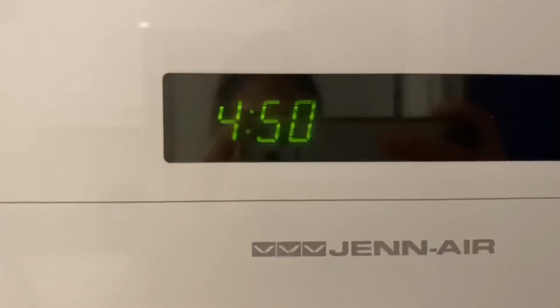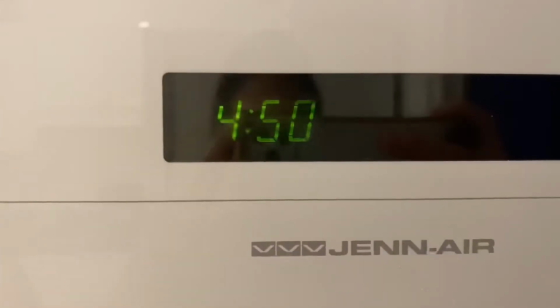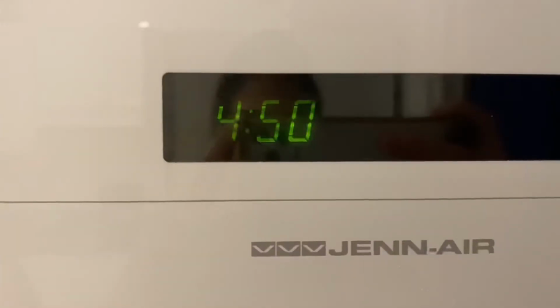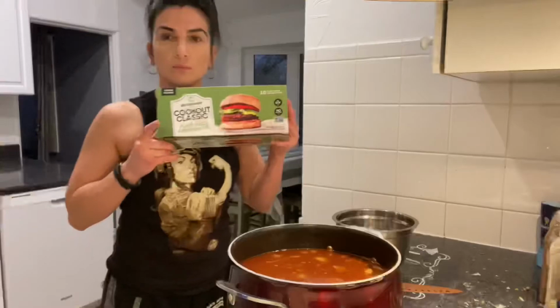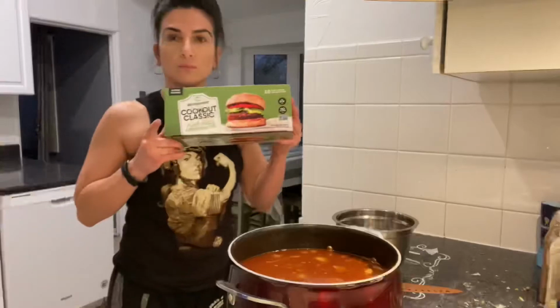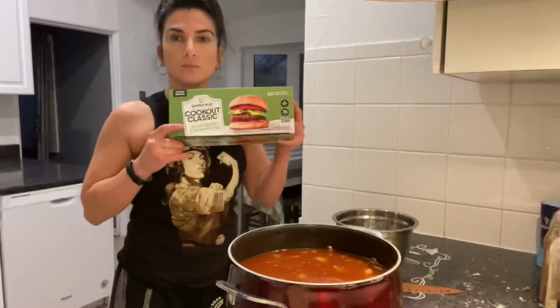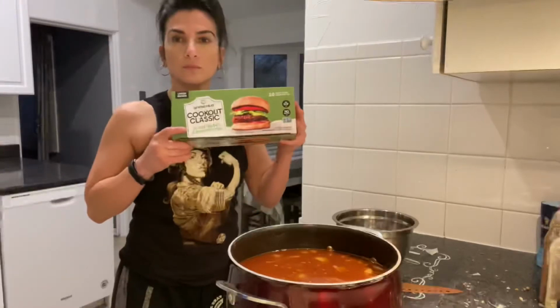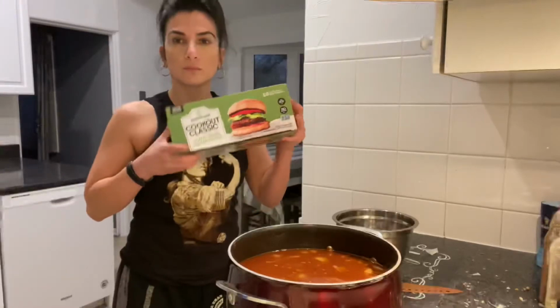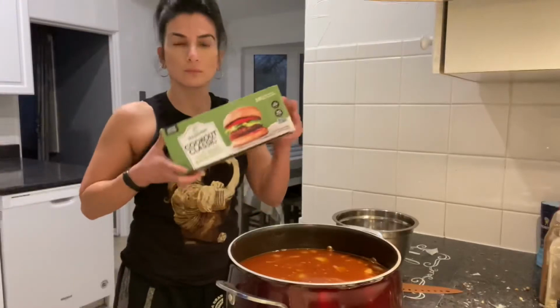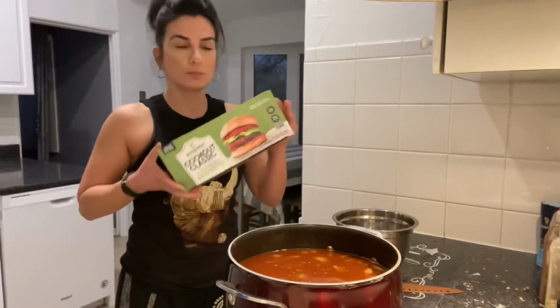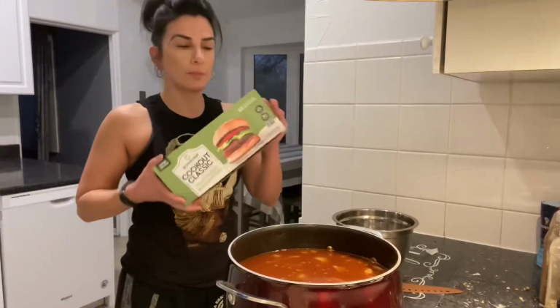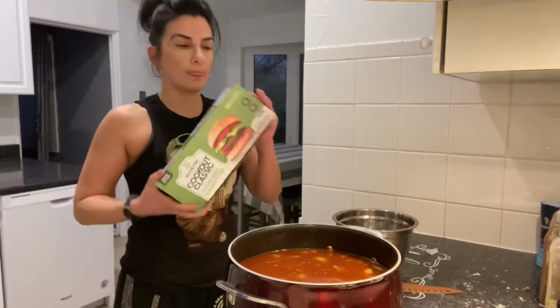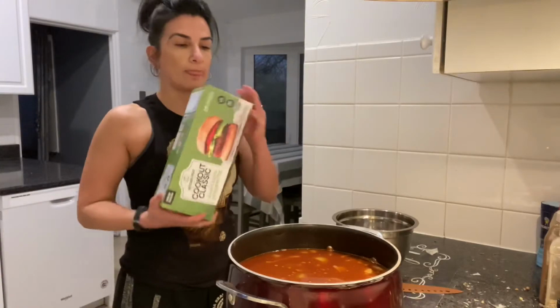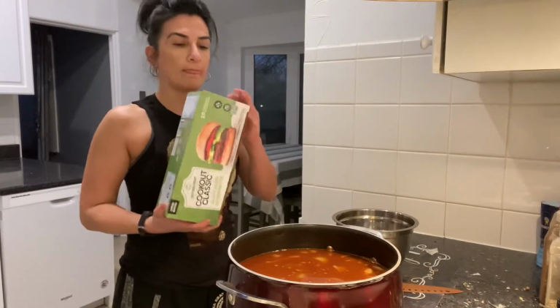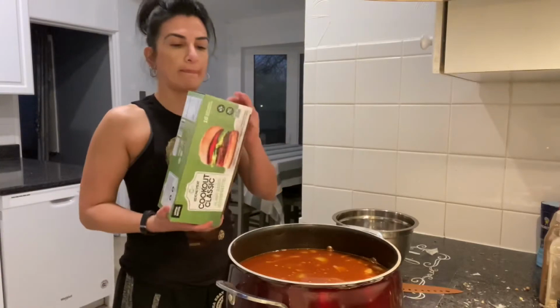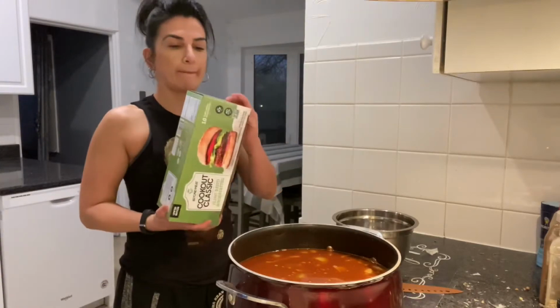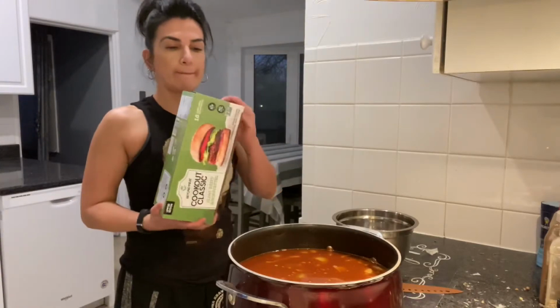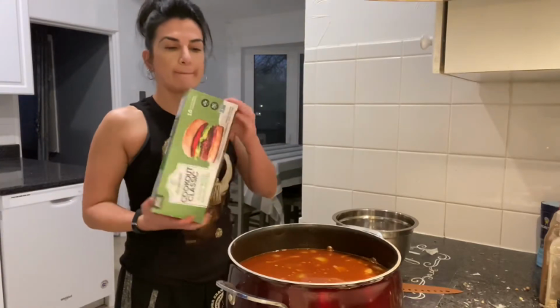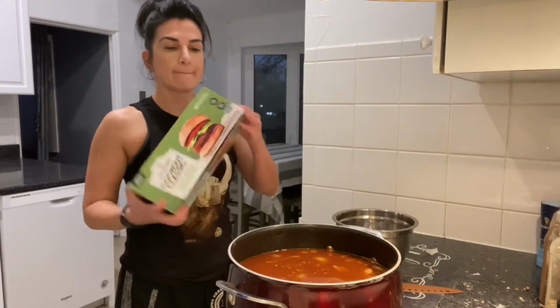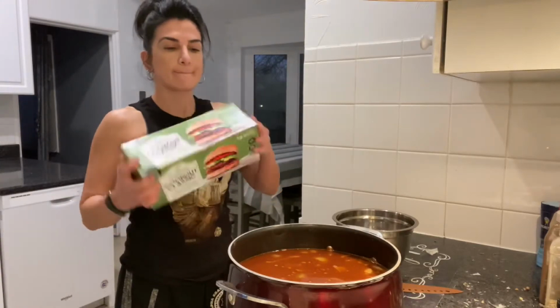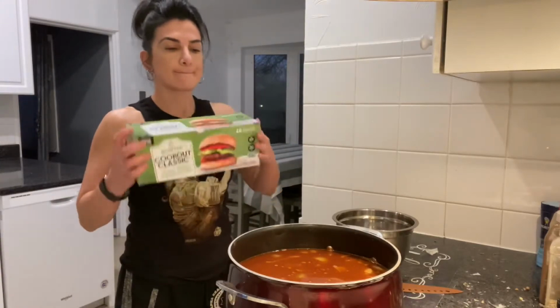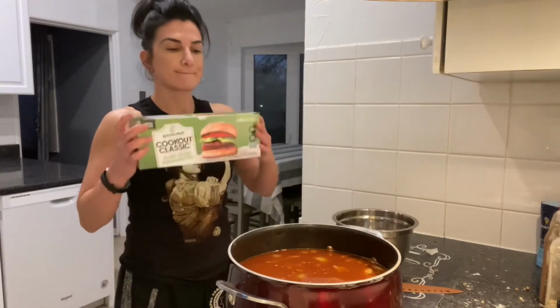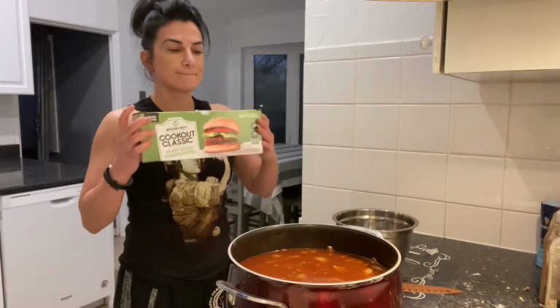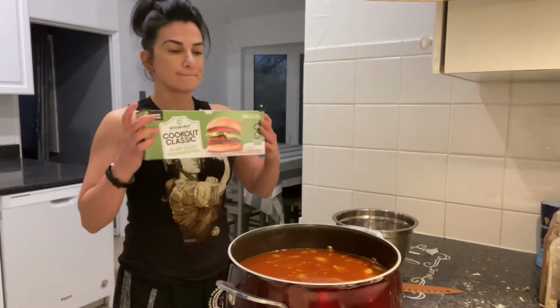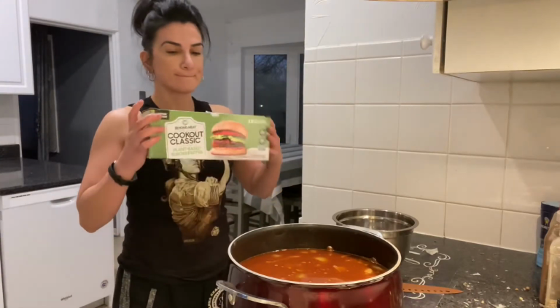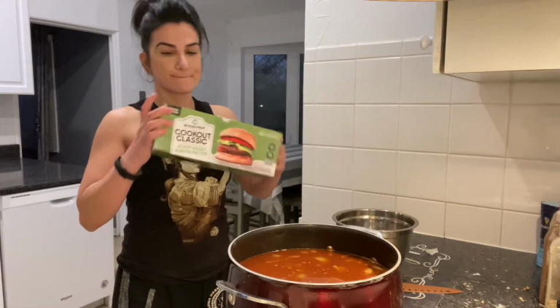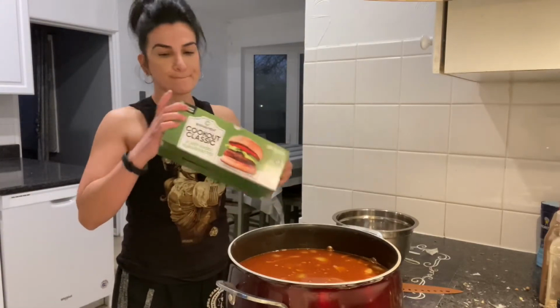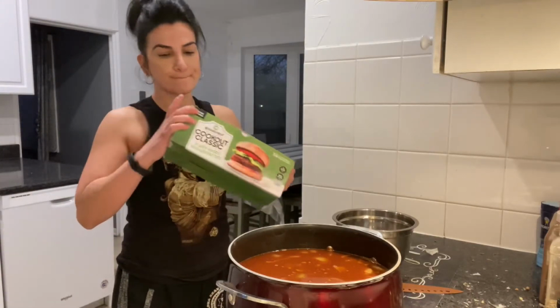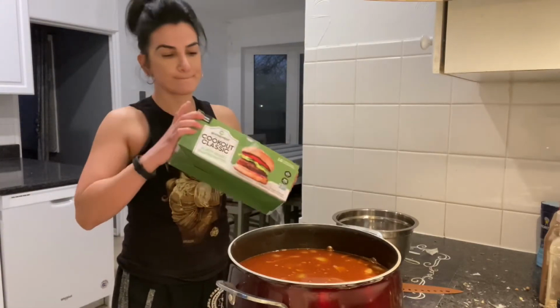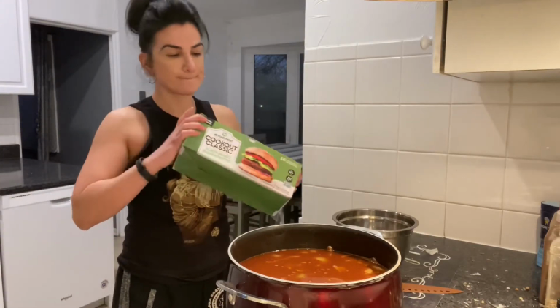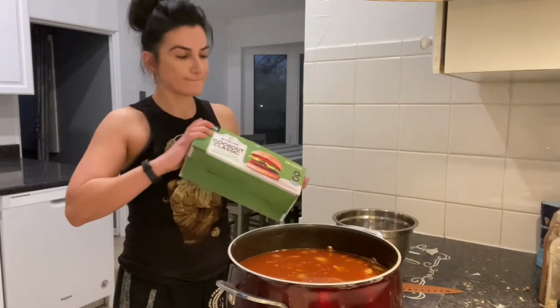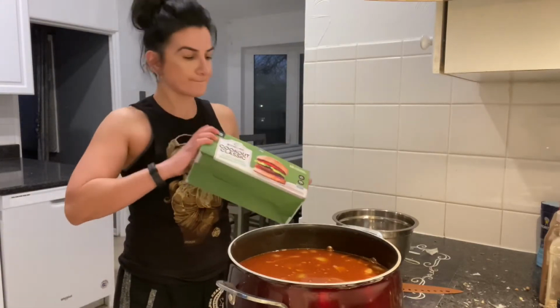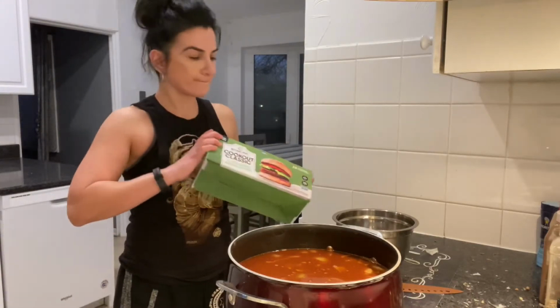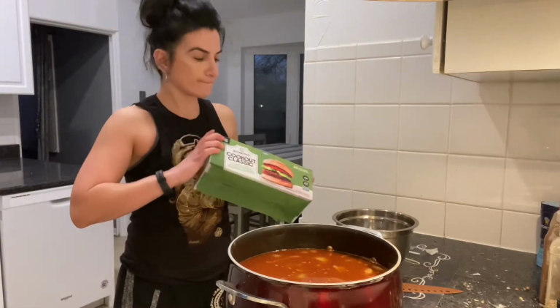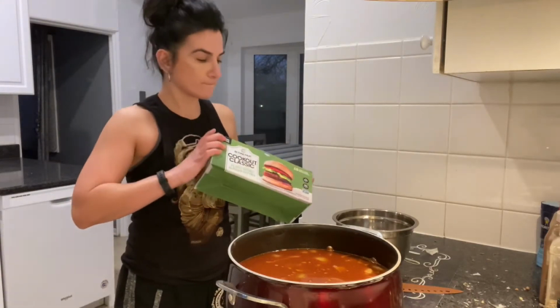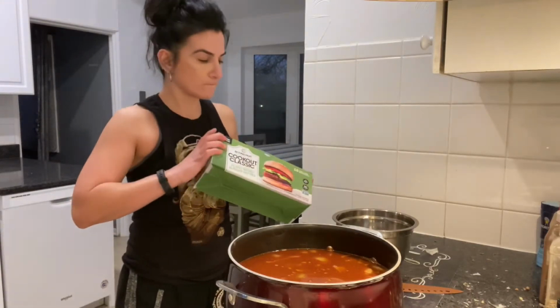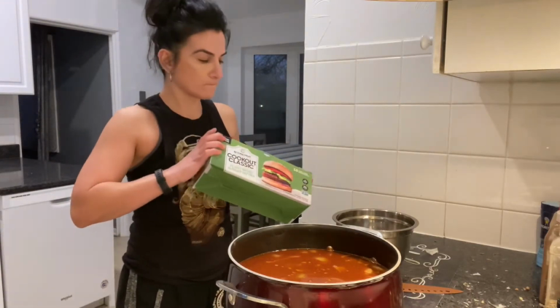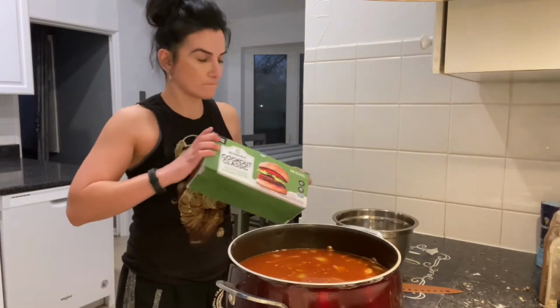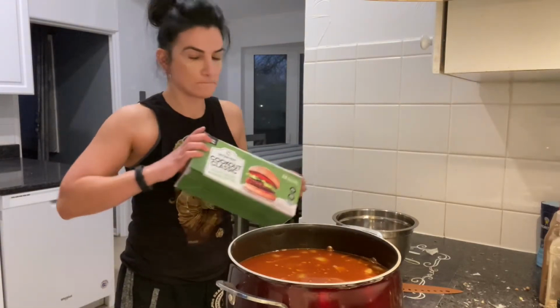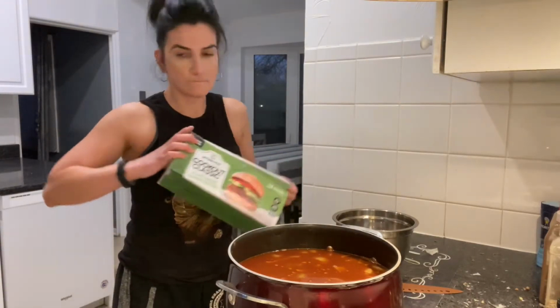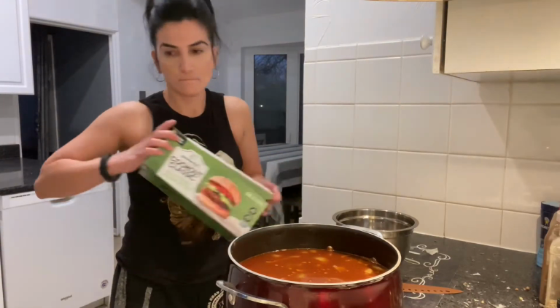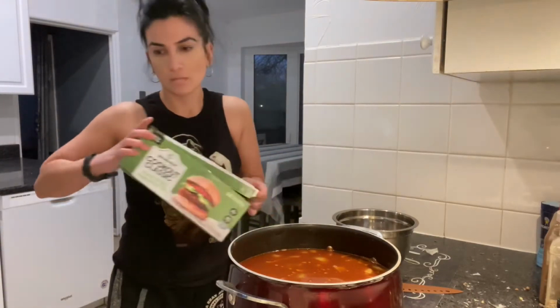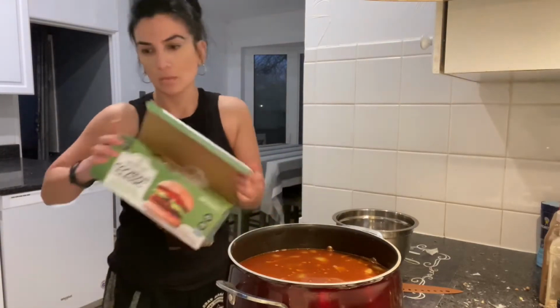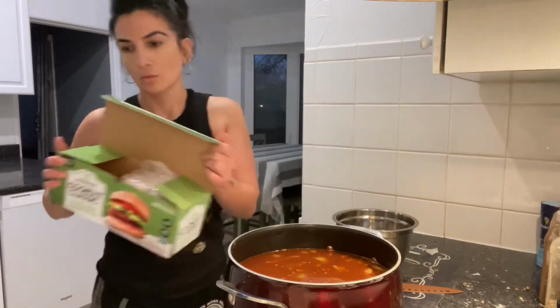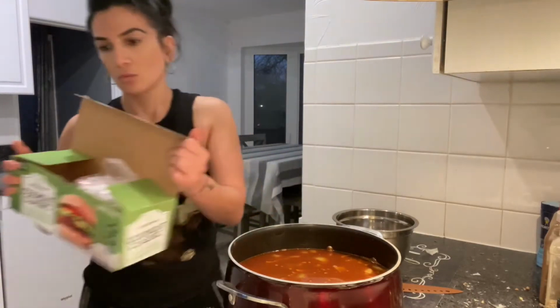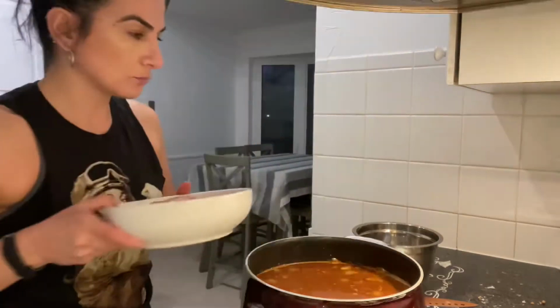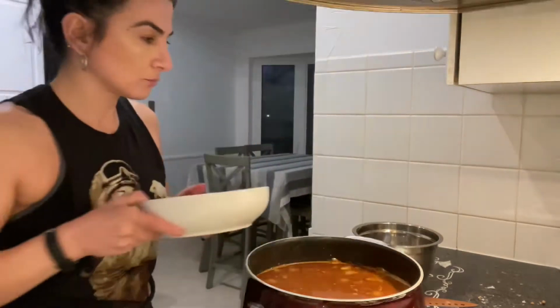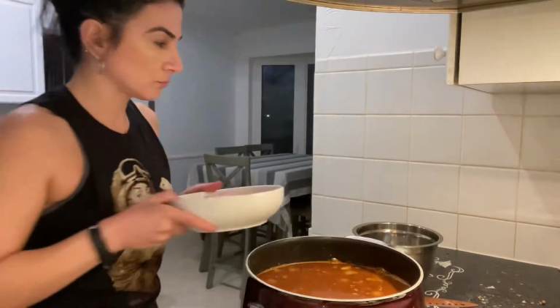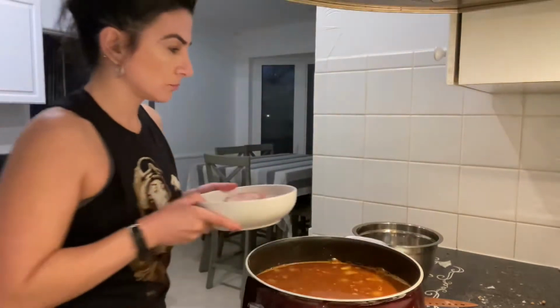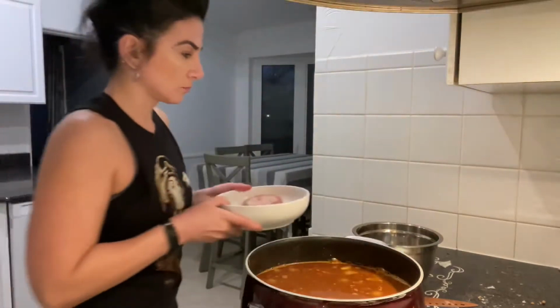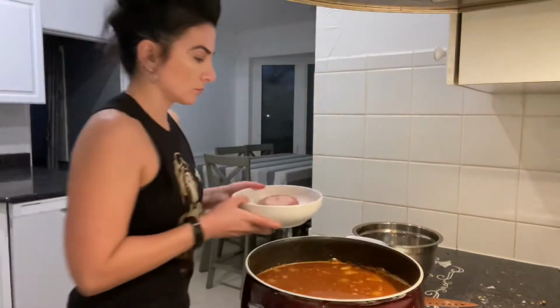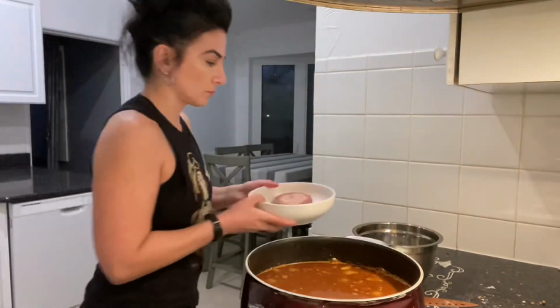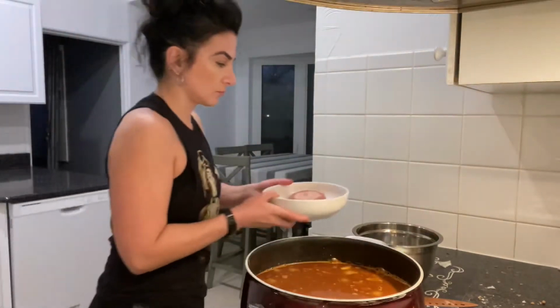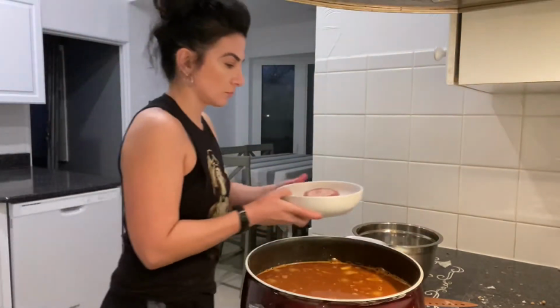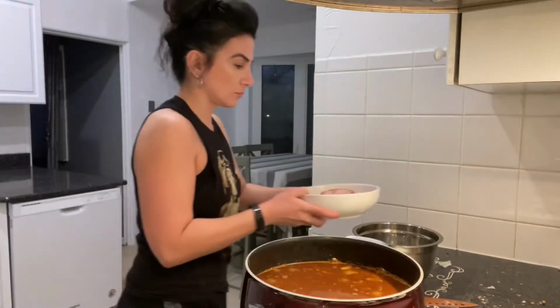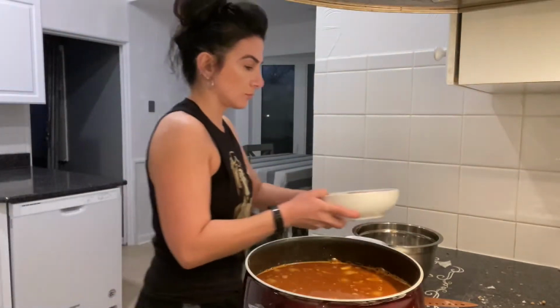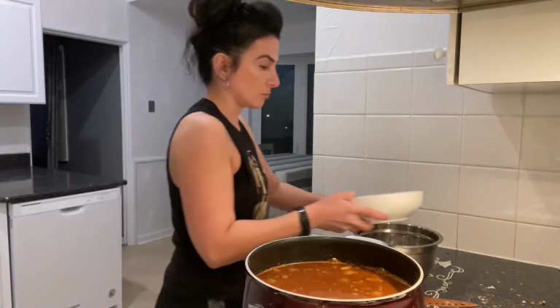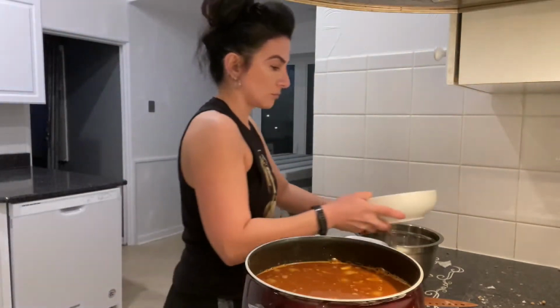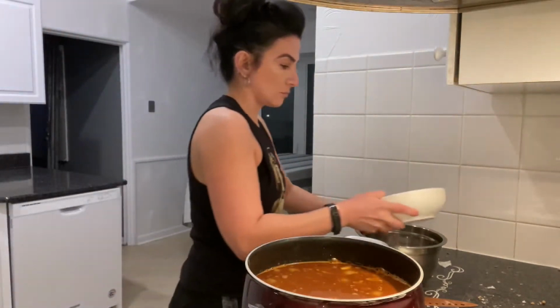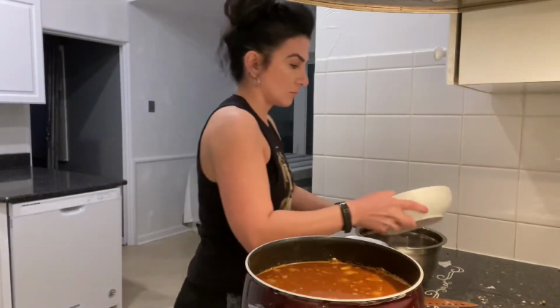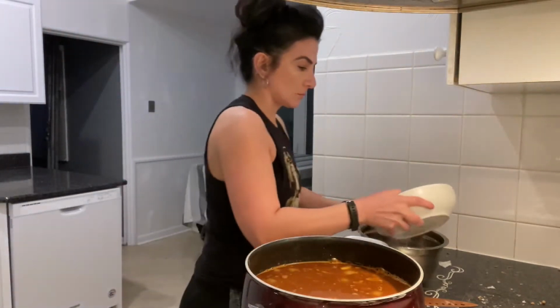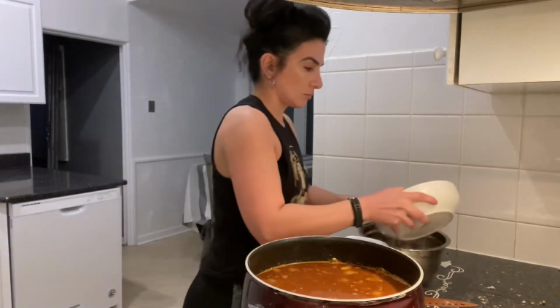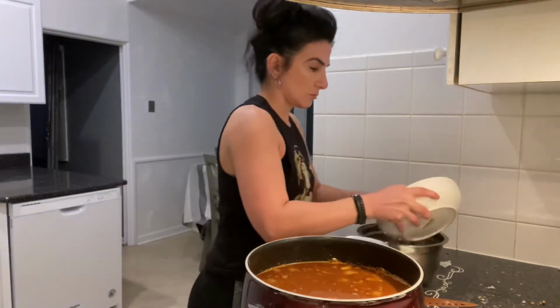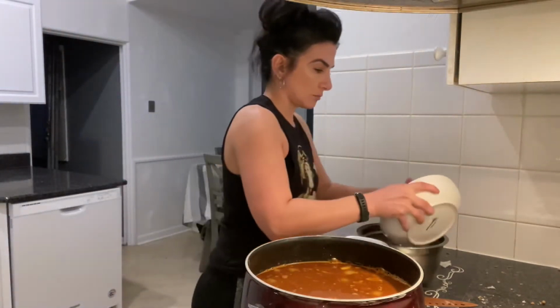I'm going to allow that to cook. It is 4:50, so I'm going to just leave that on the heat. Meanwhile, I'm going to work on the meatballs.